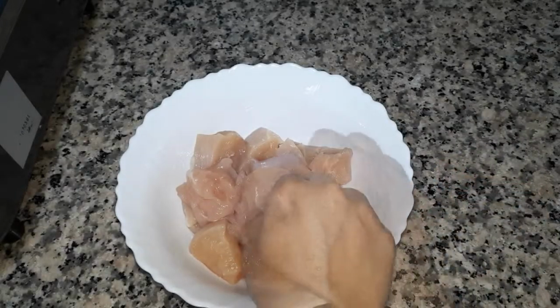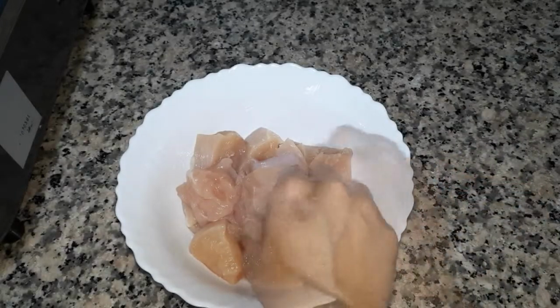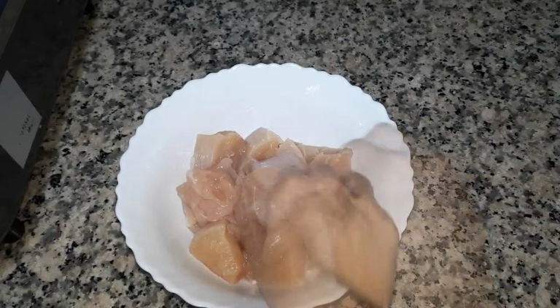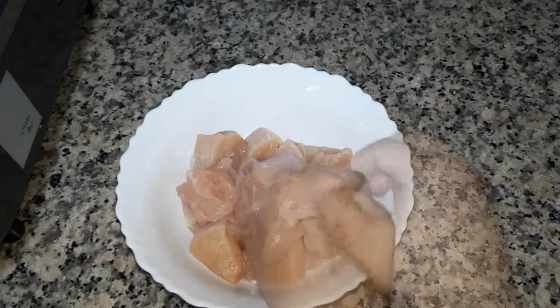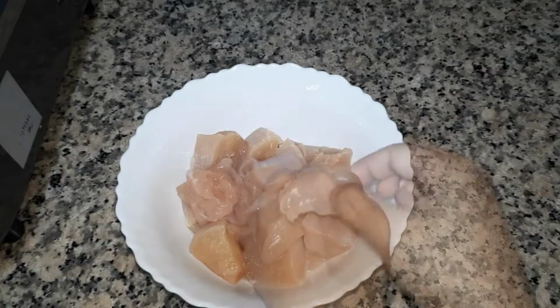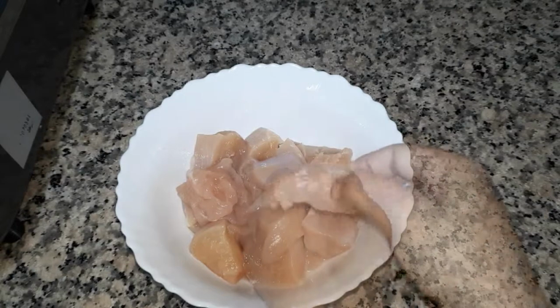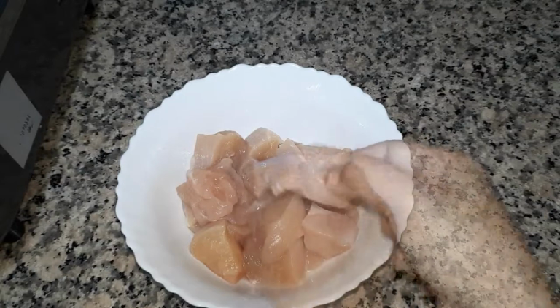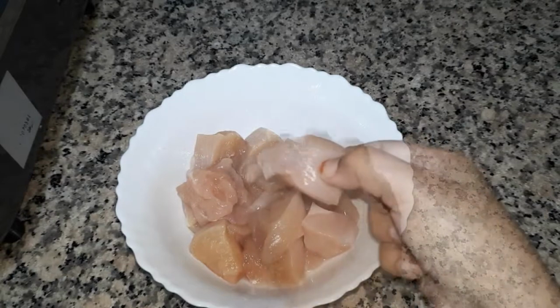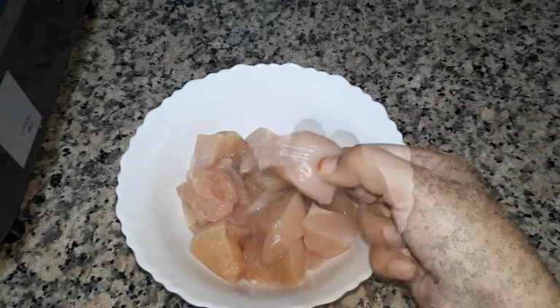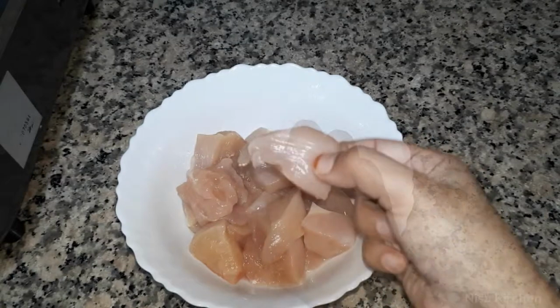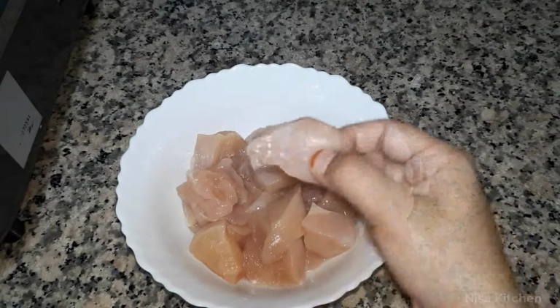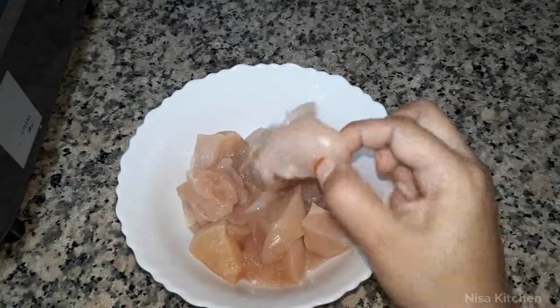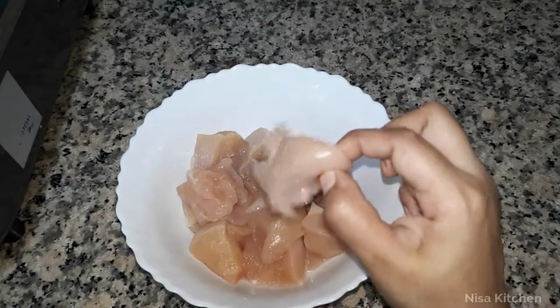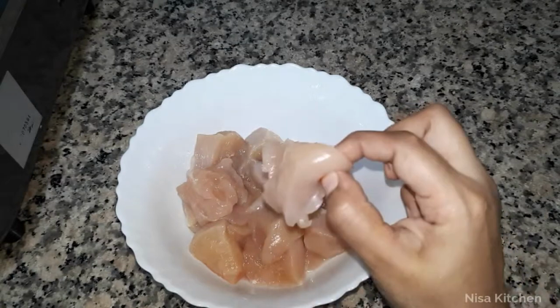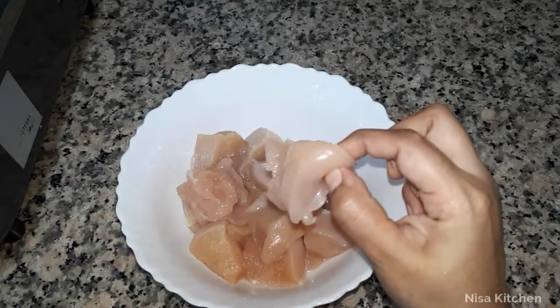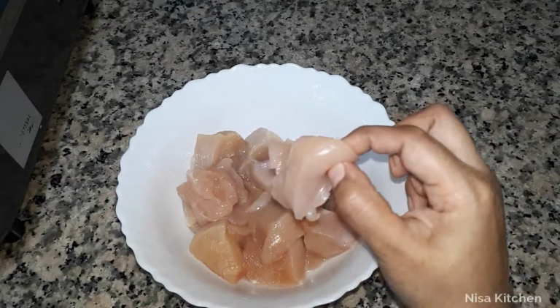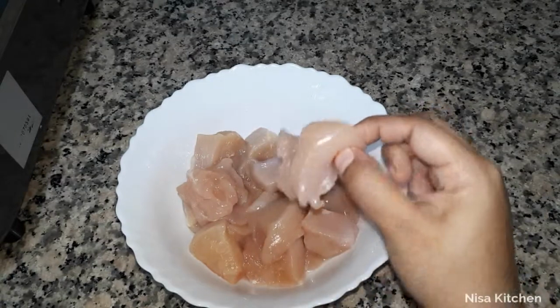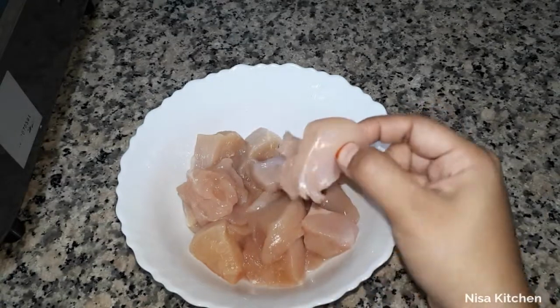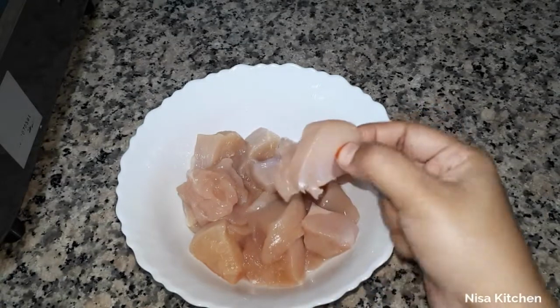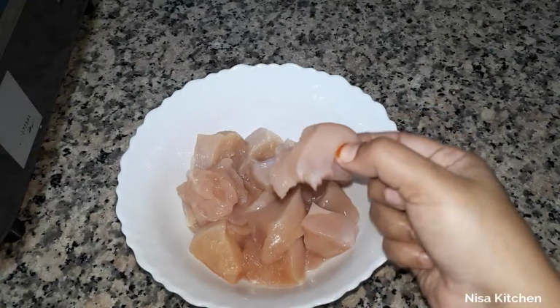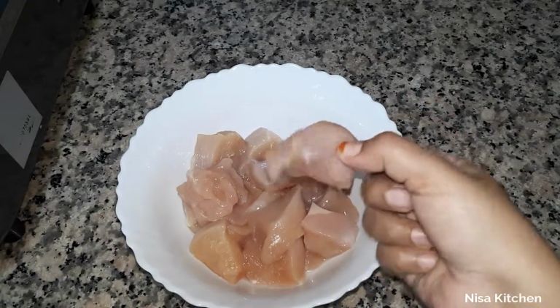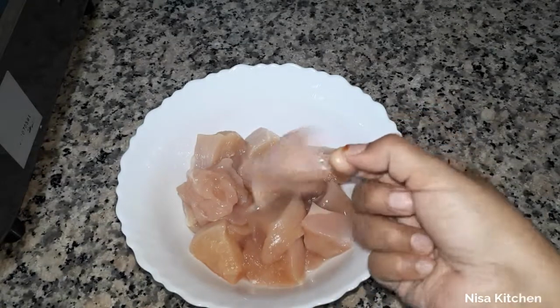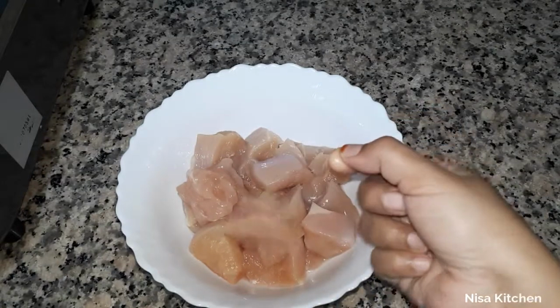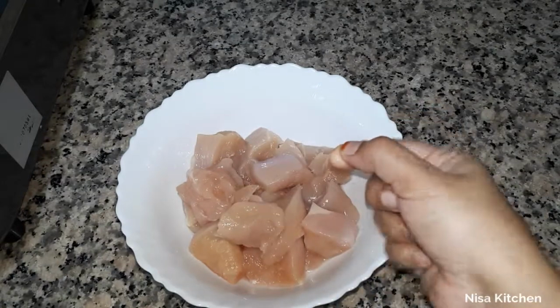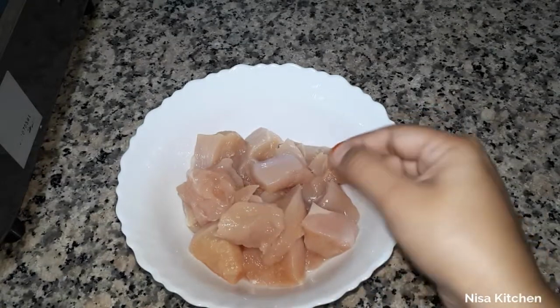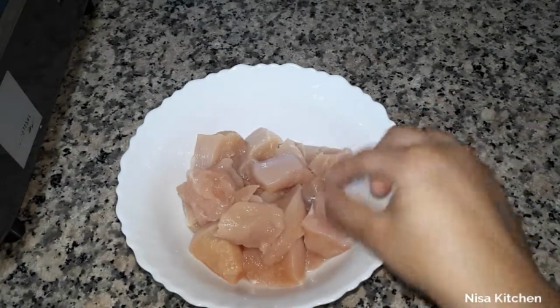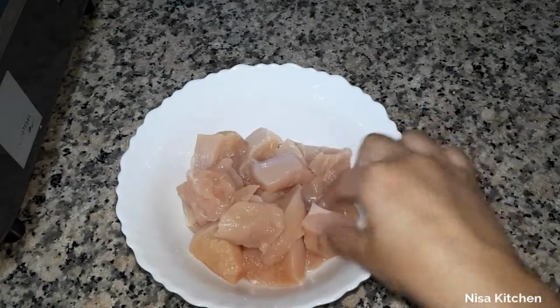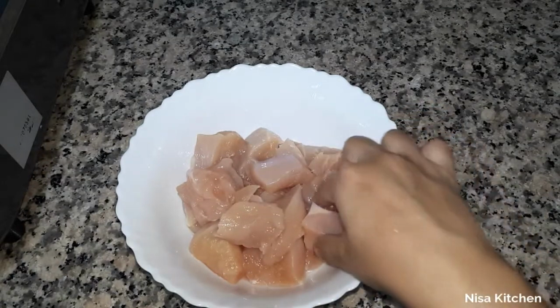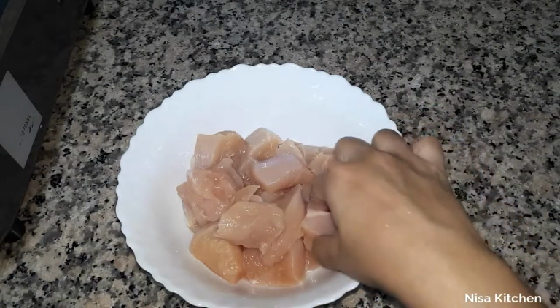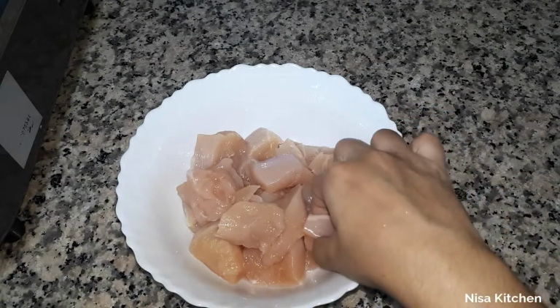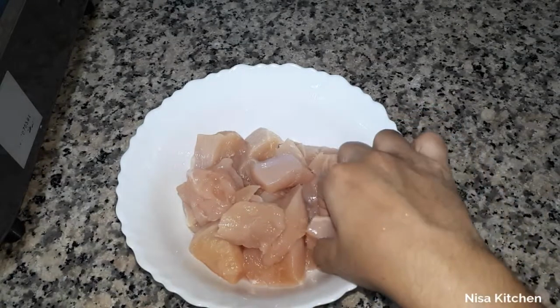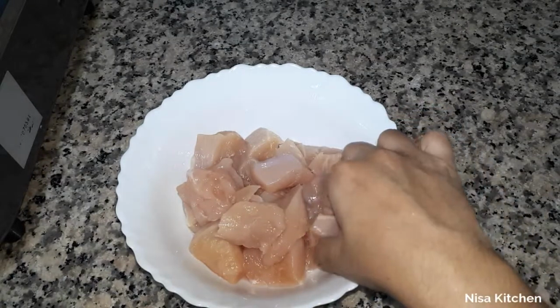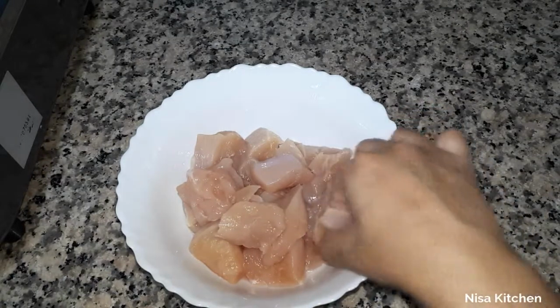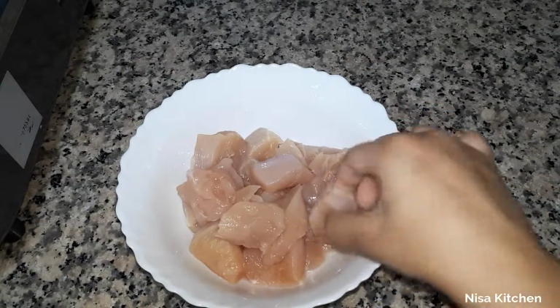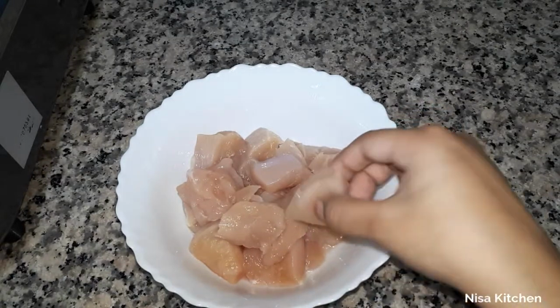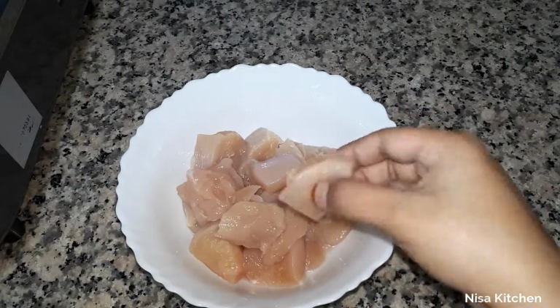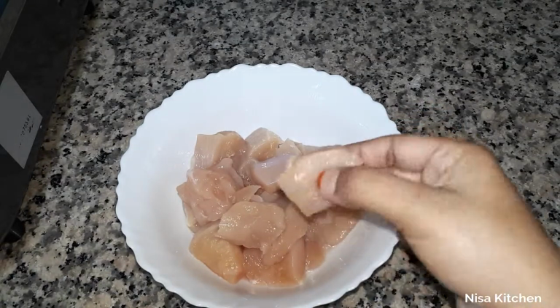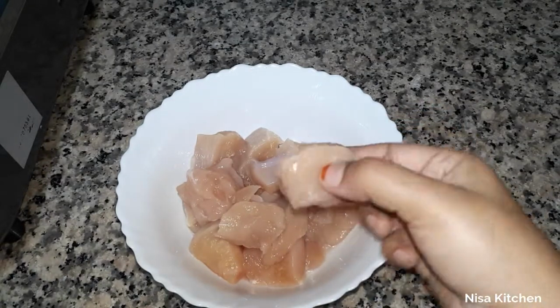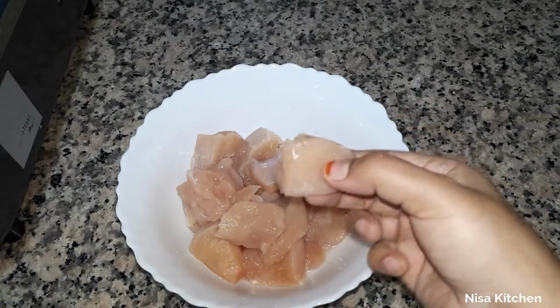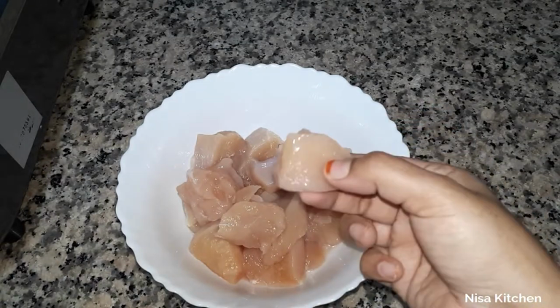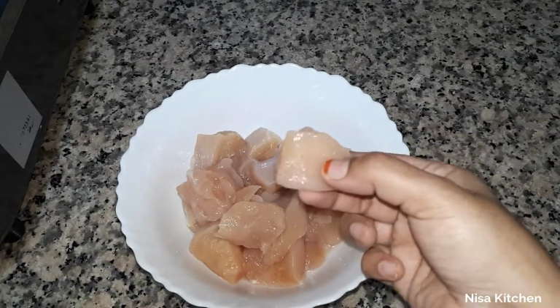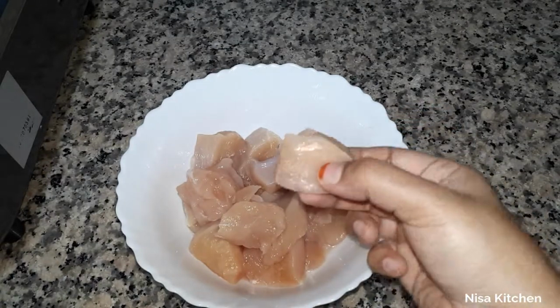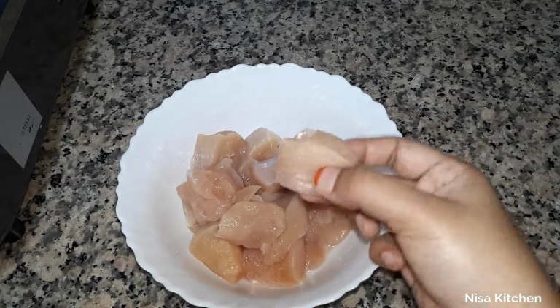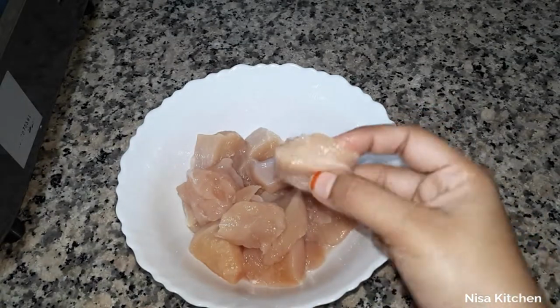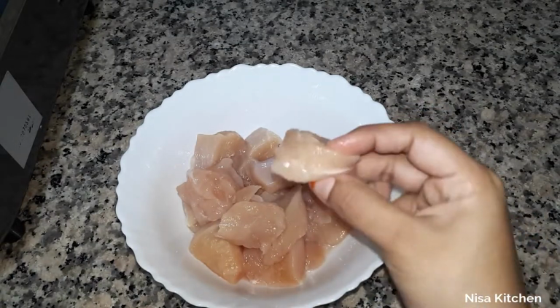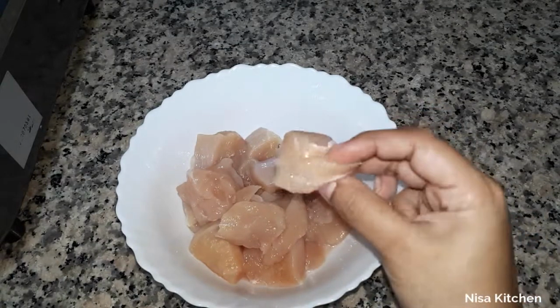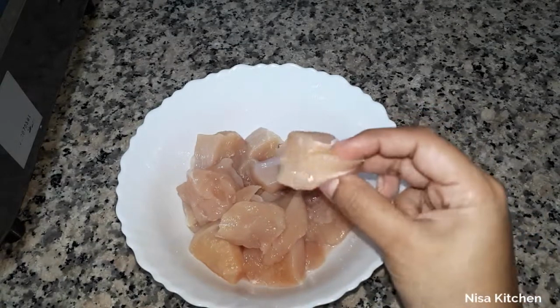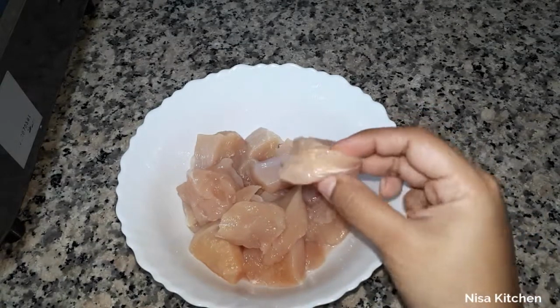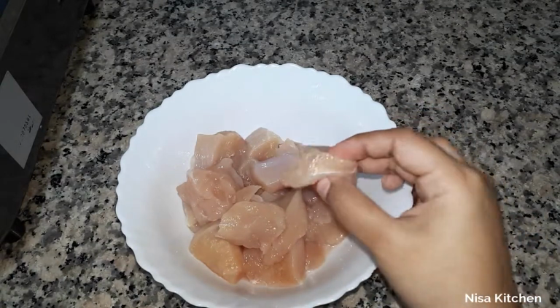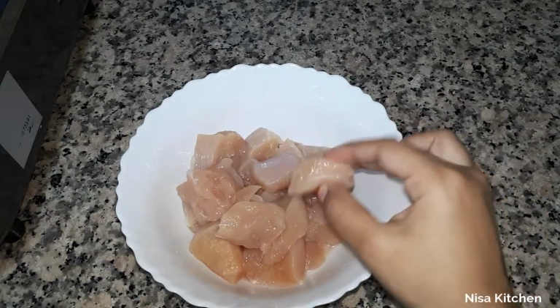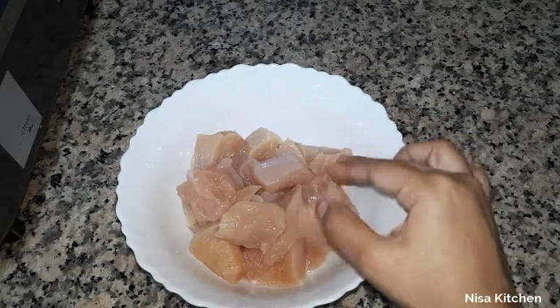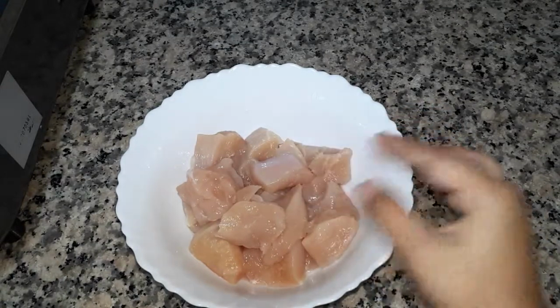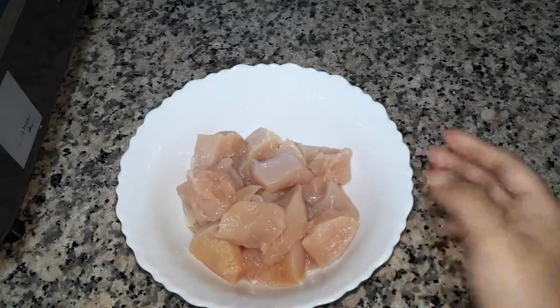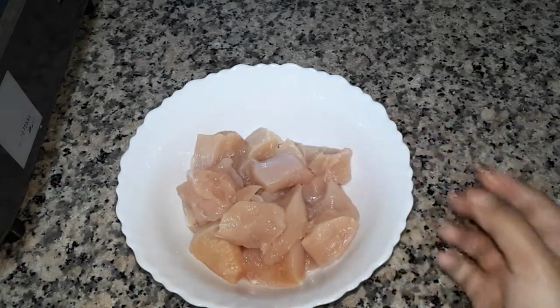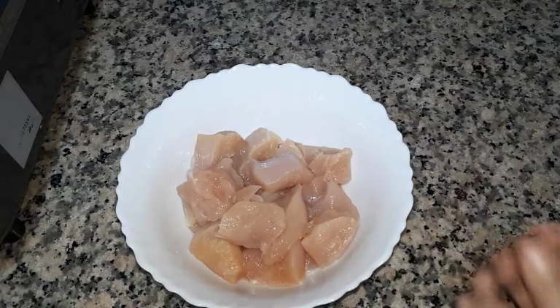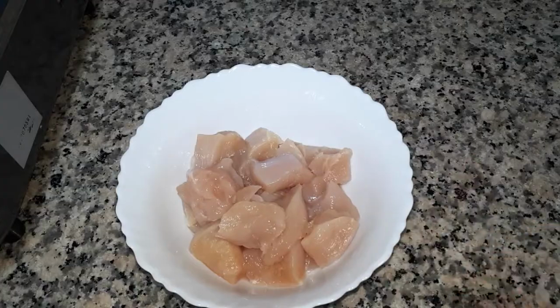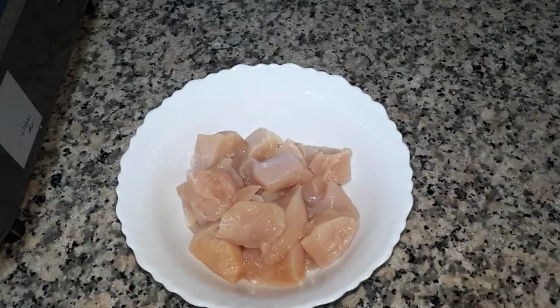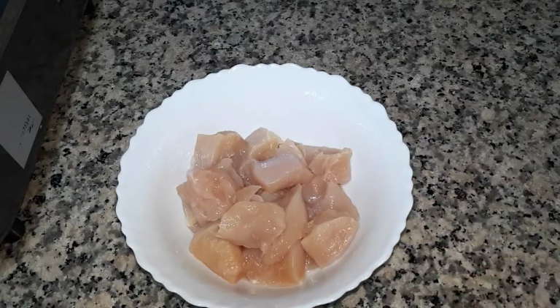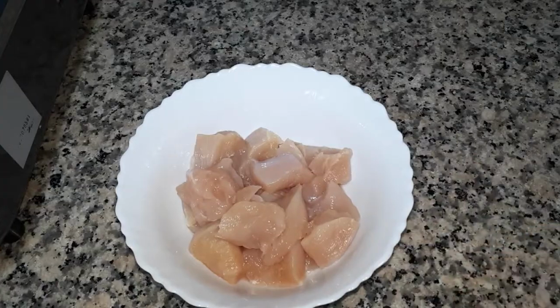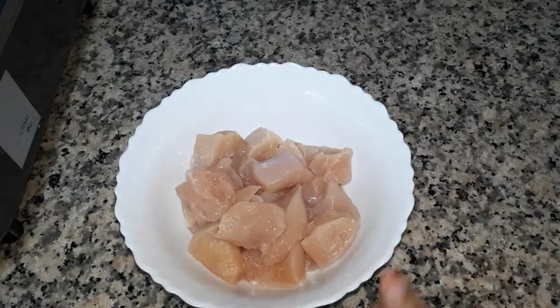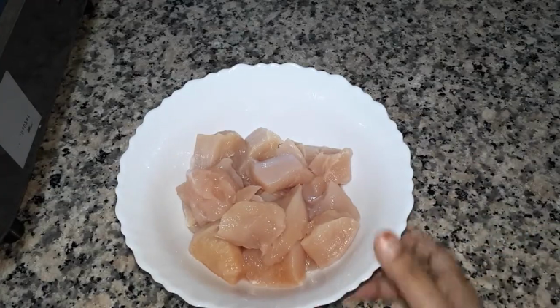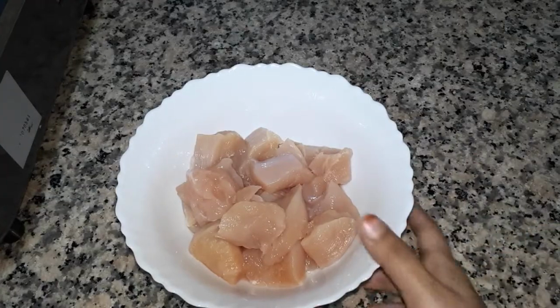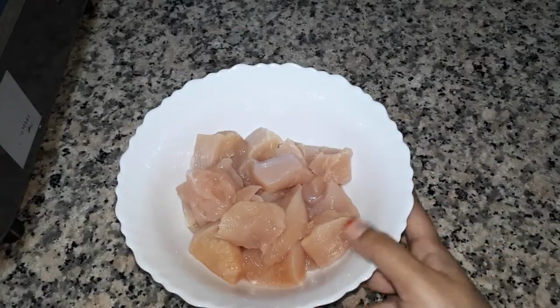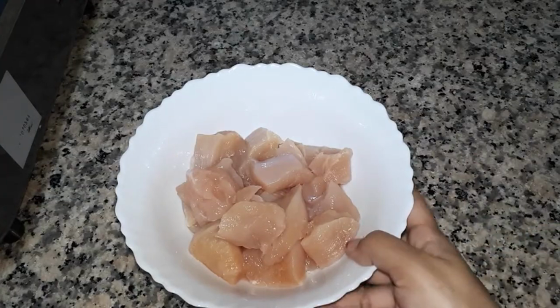We will cut a 50g chicken into a medium sized piece.